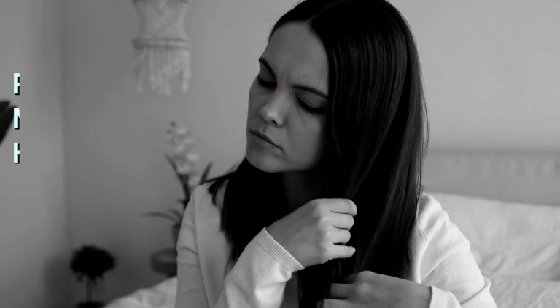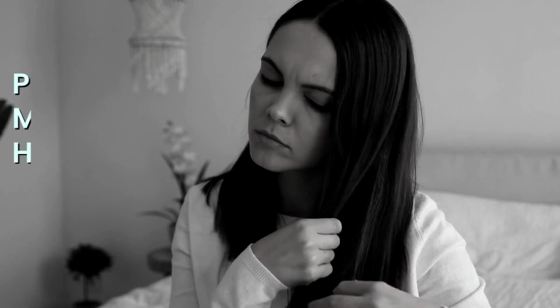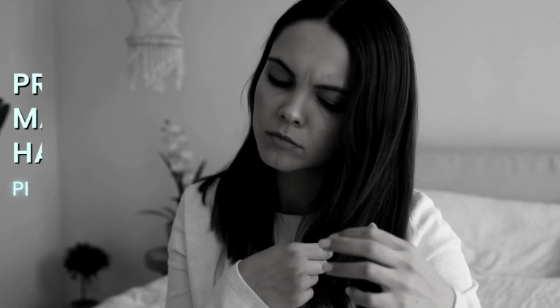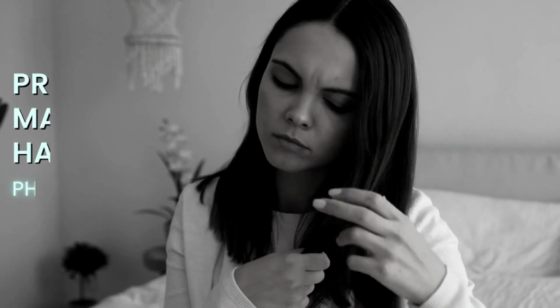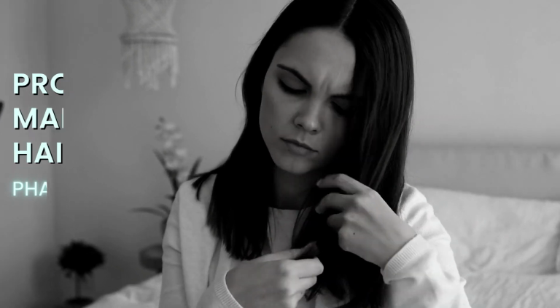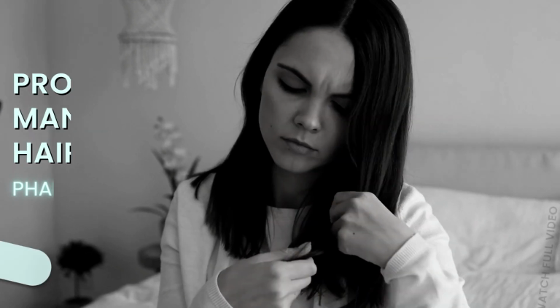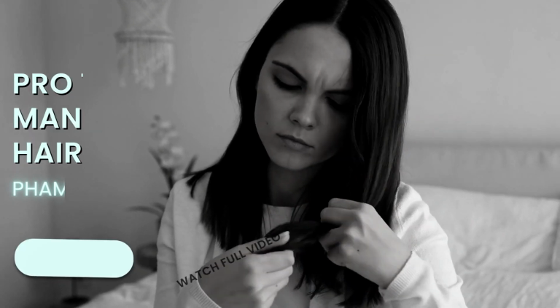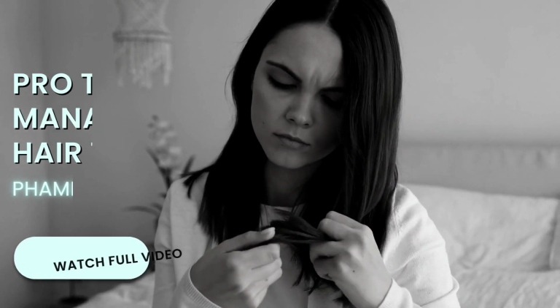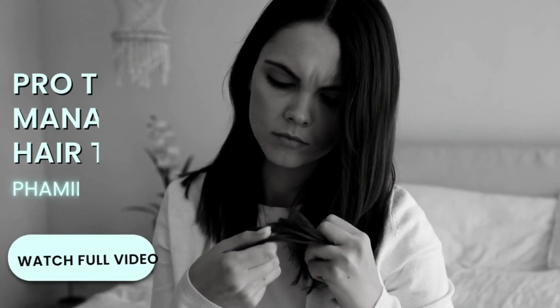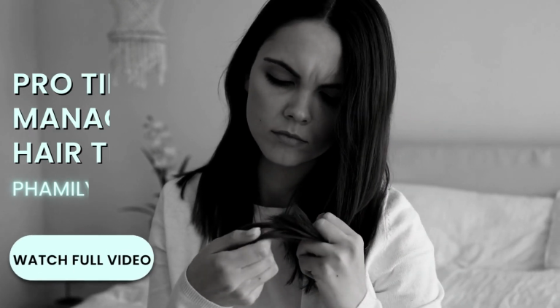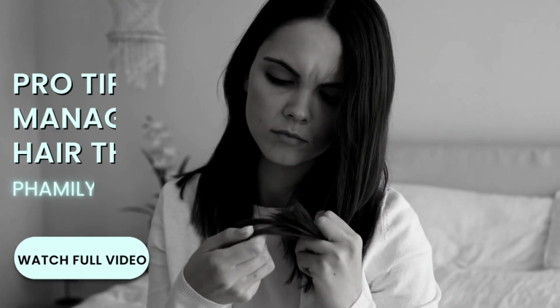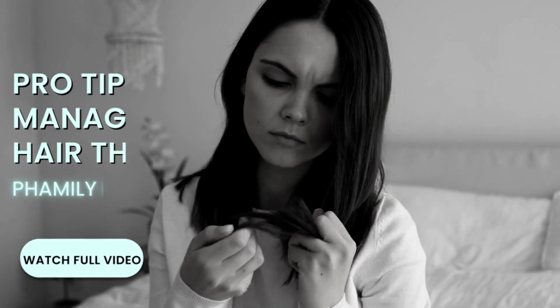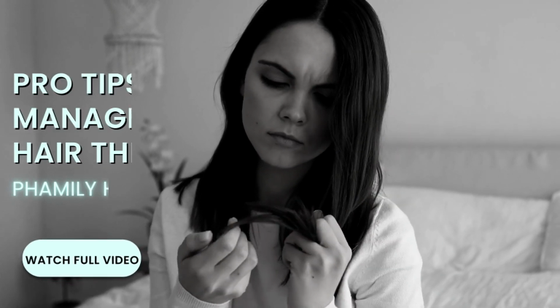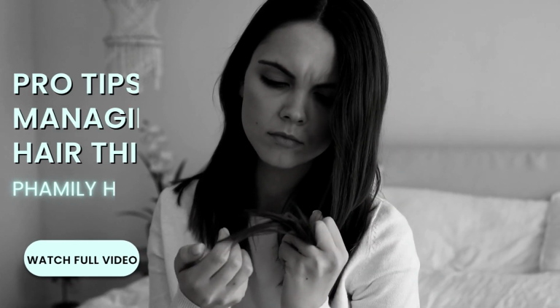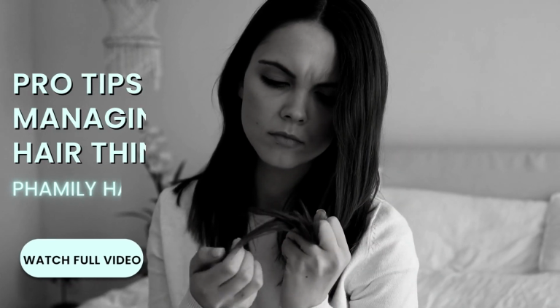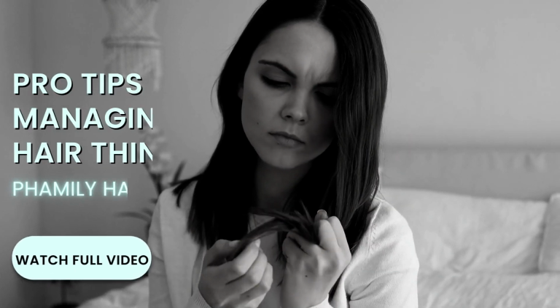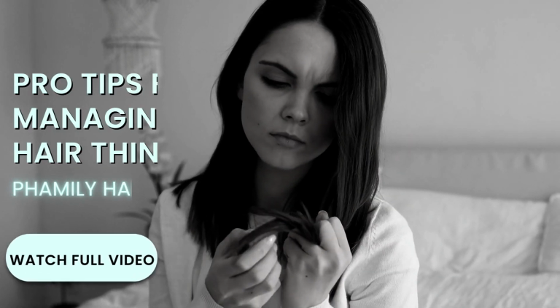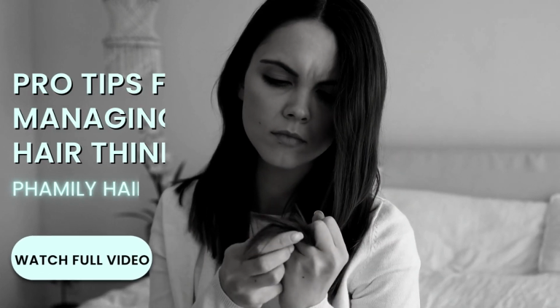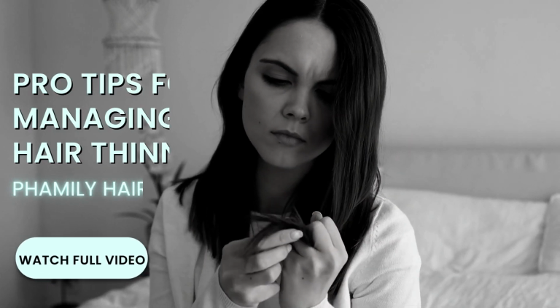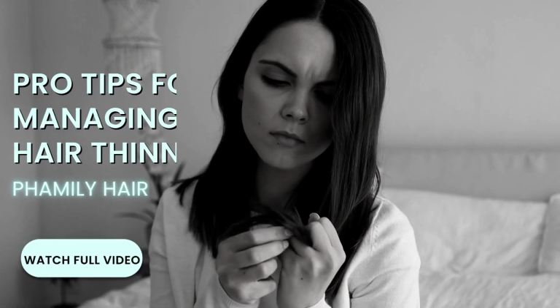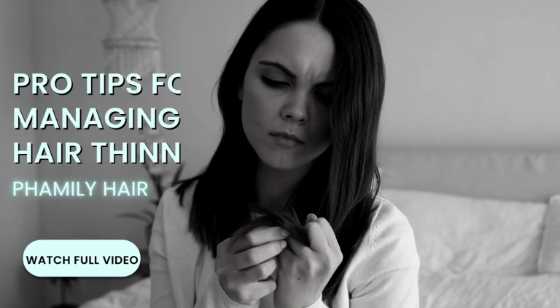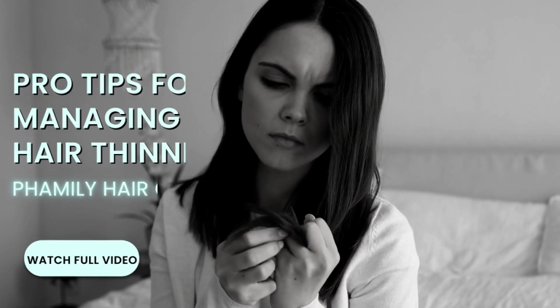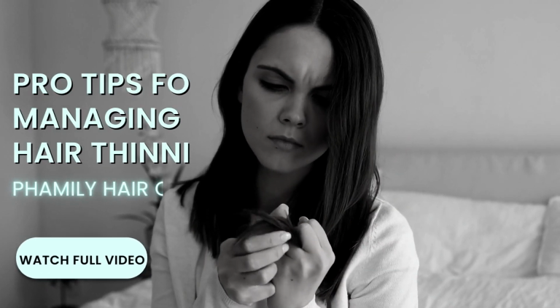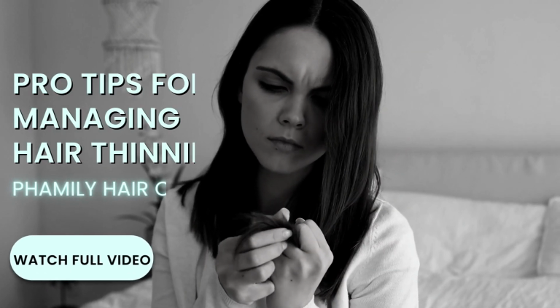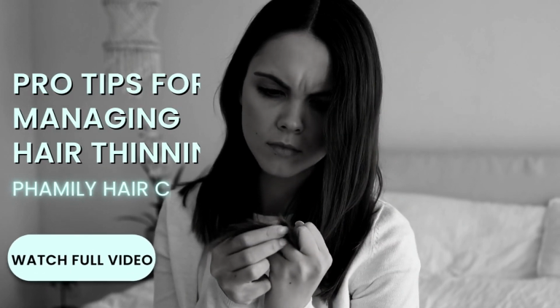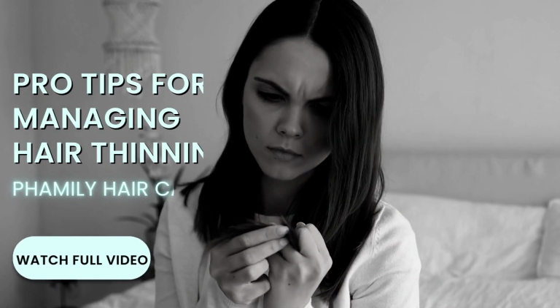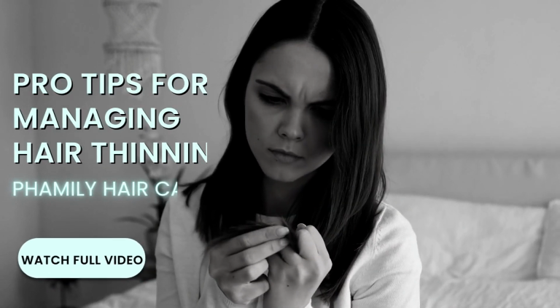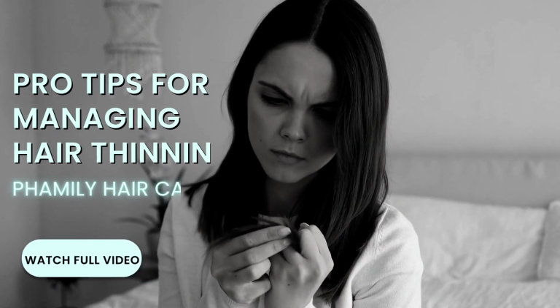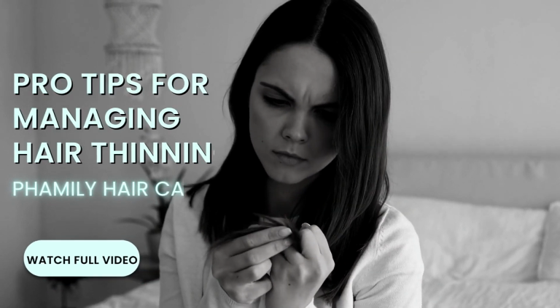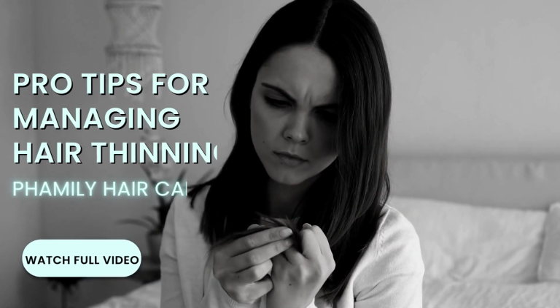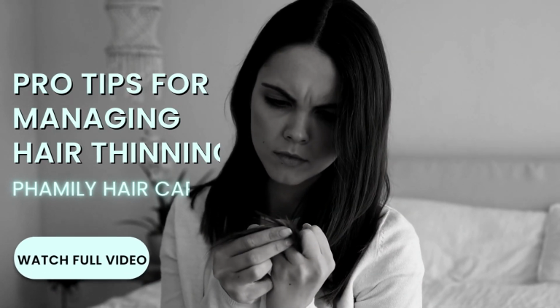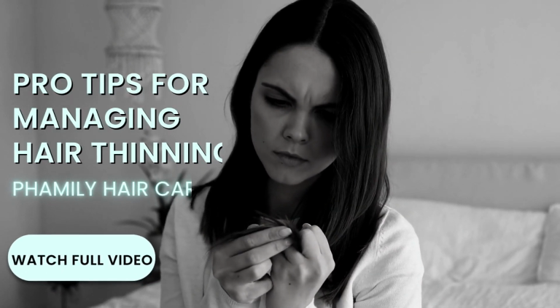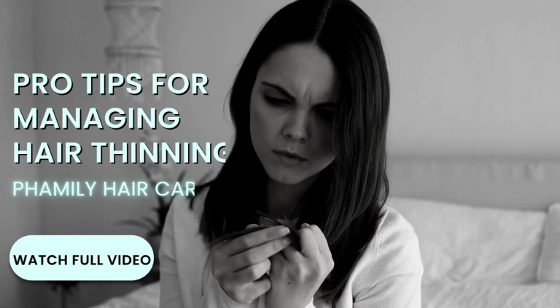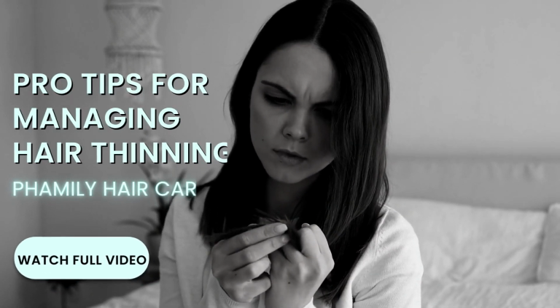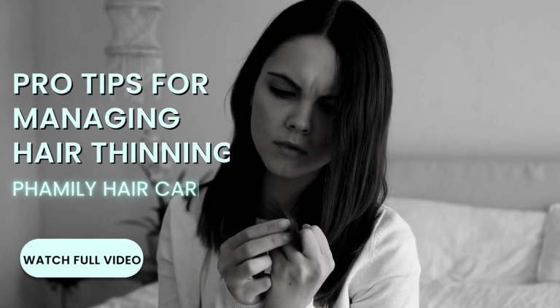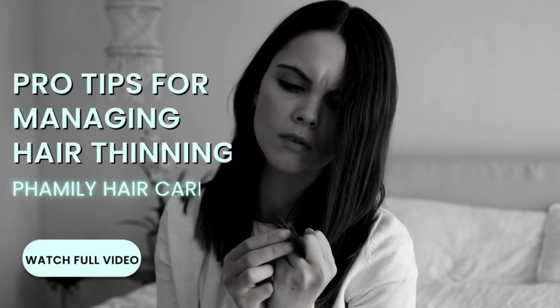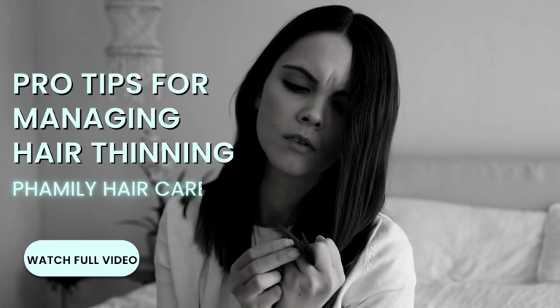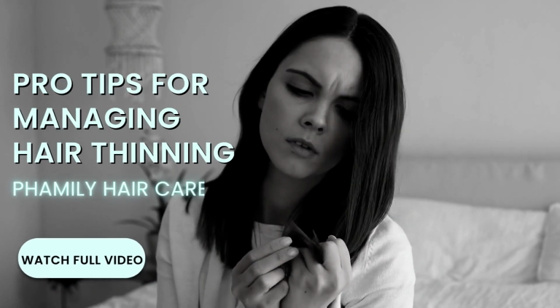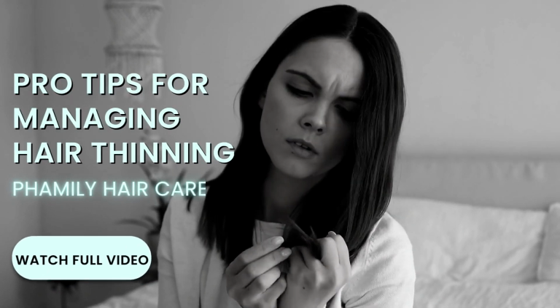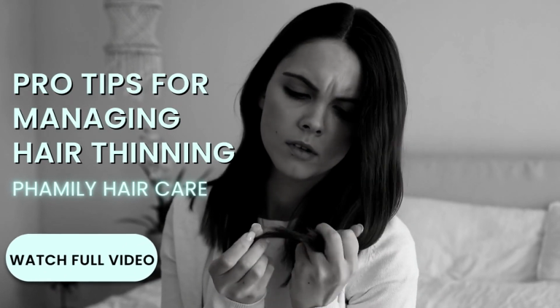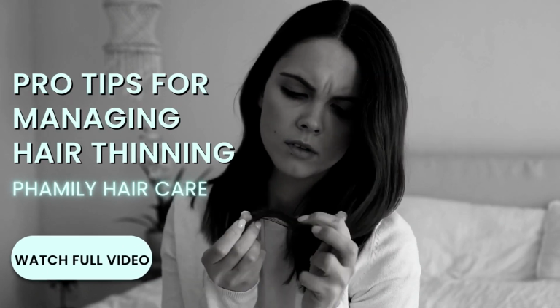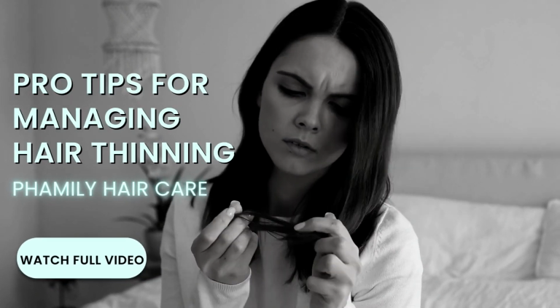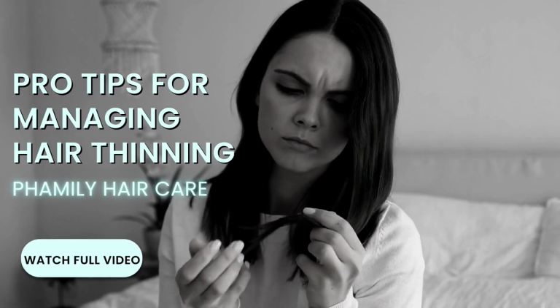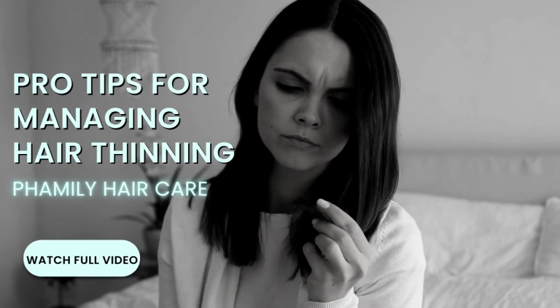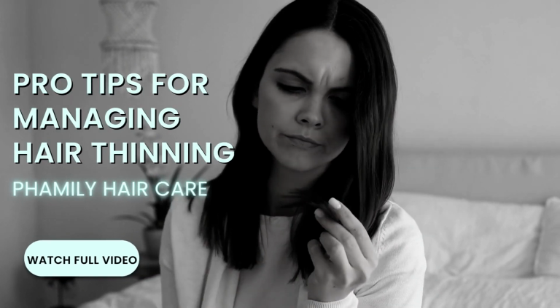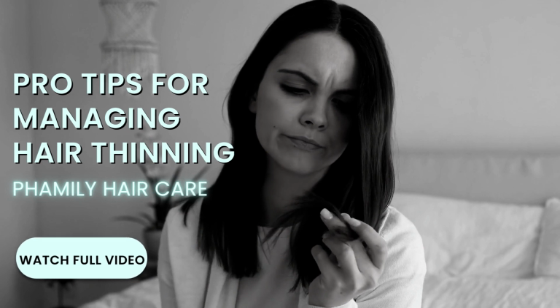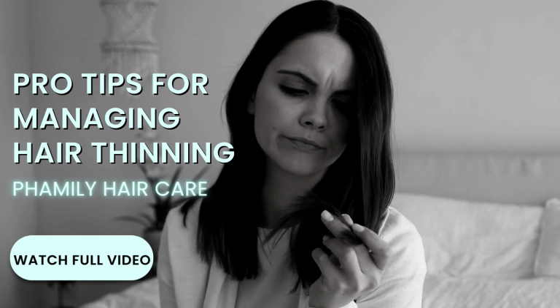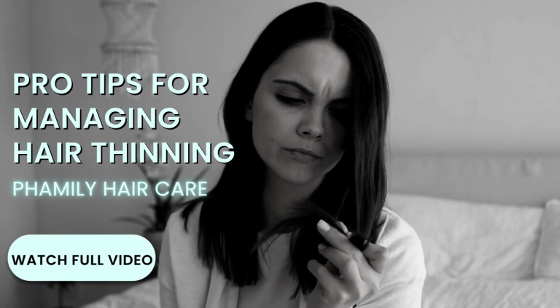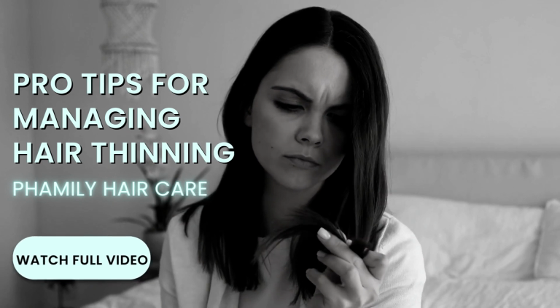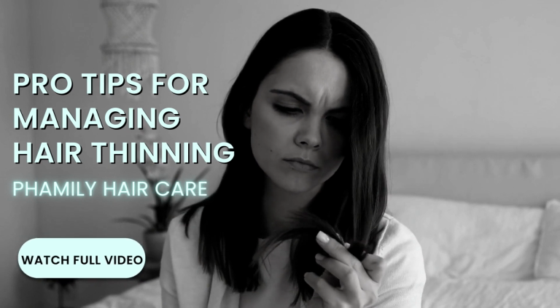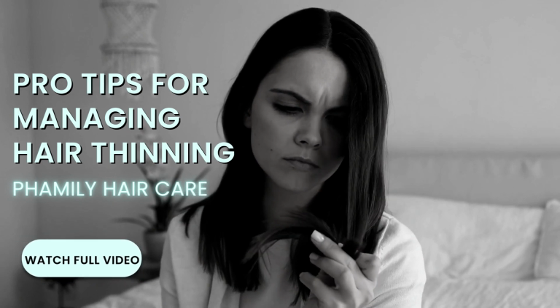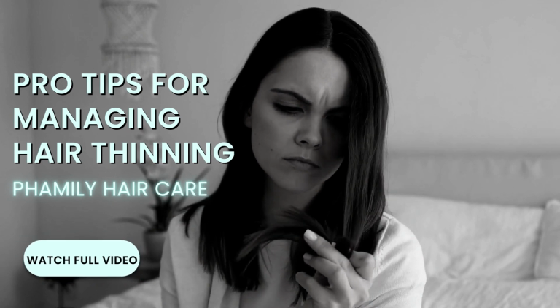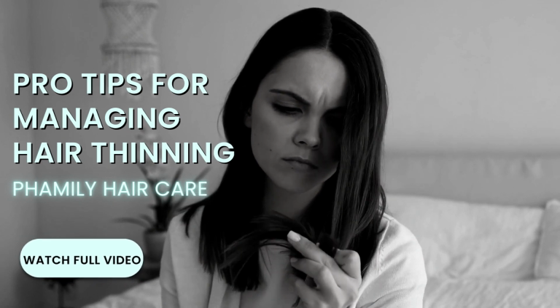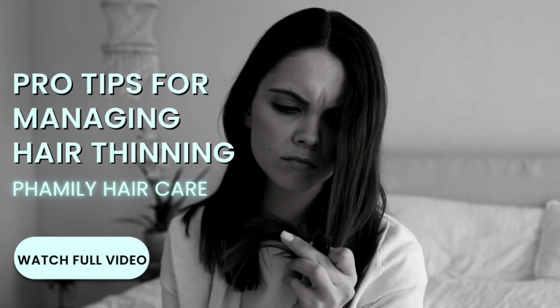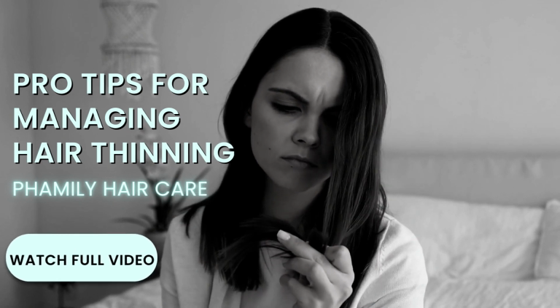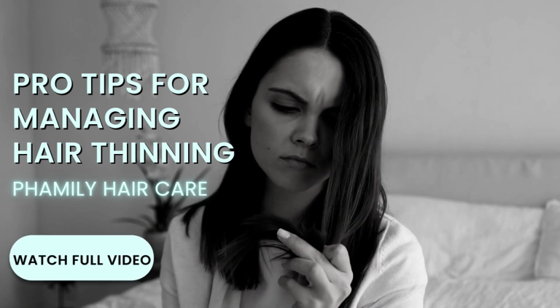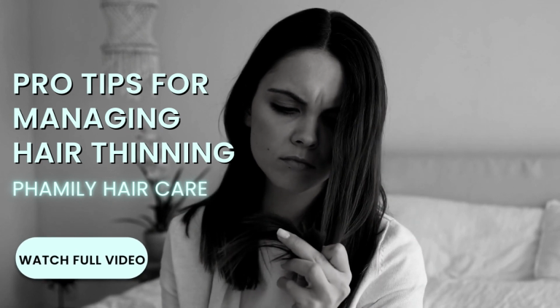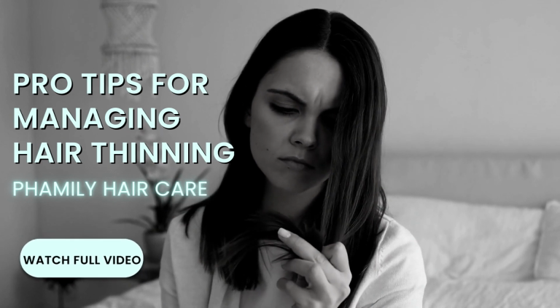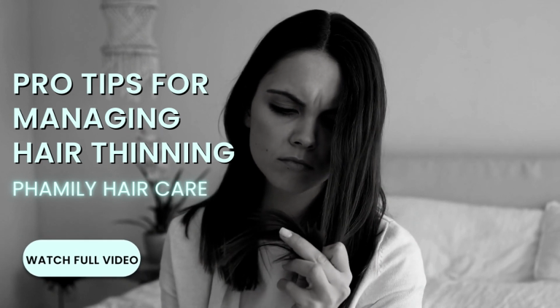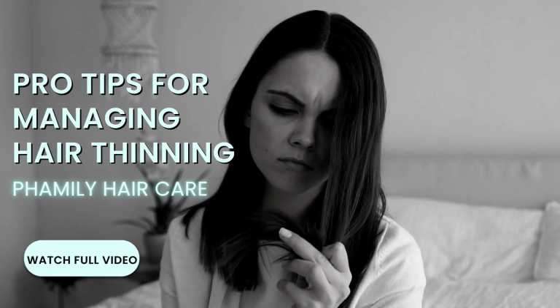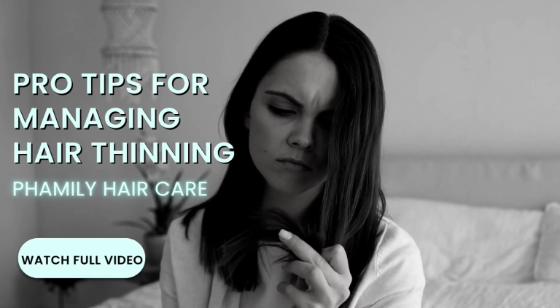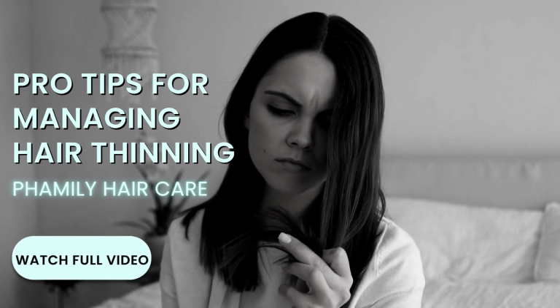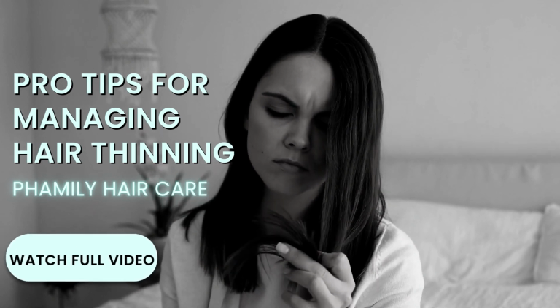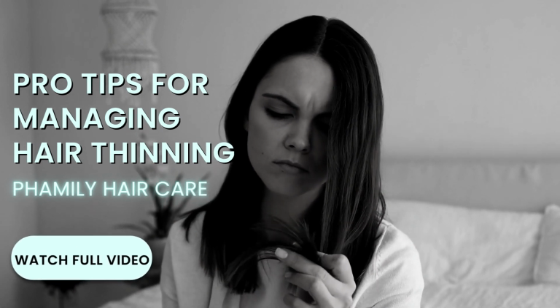Welcome to this comprehensive guide on managing hair thinning. Today, we're here to empower you with actionable tips that can make a real difference.